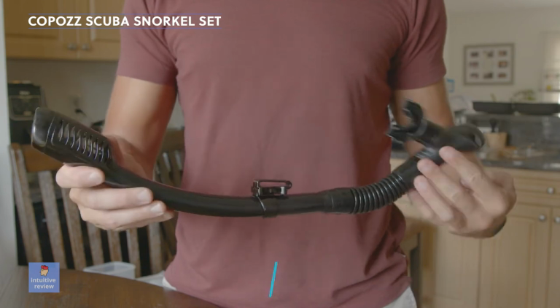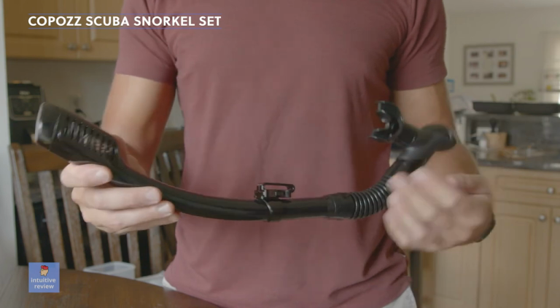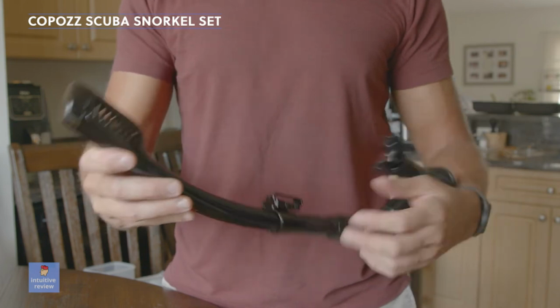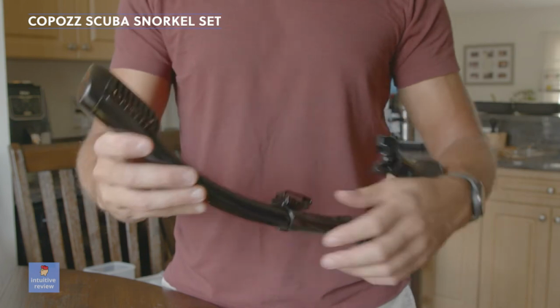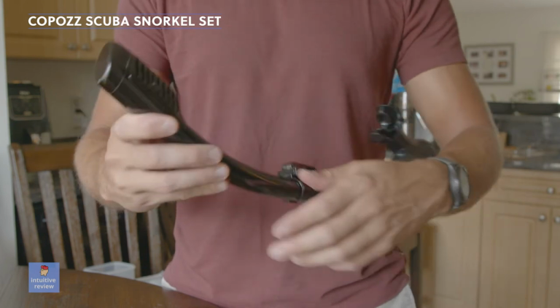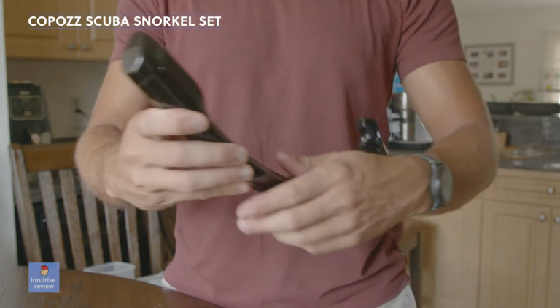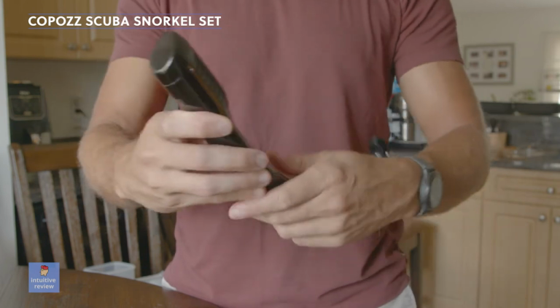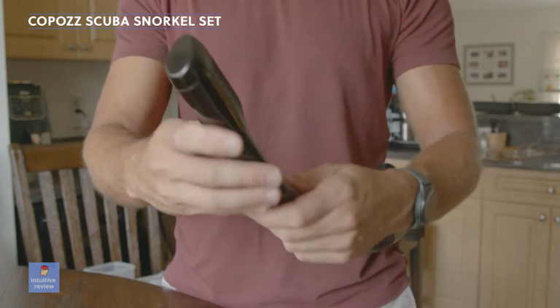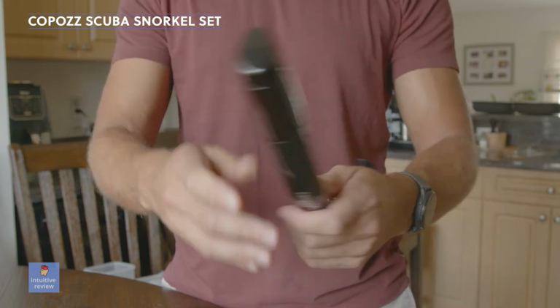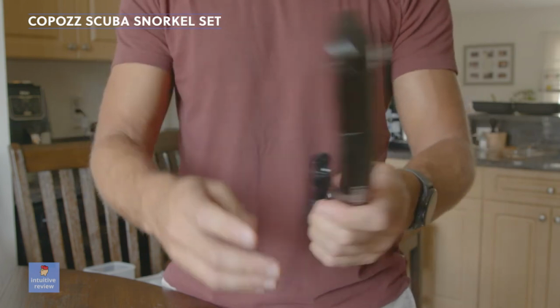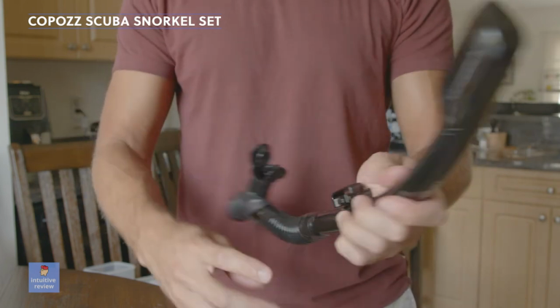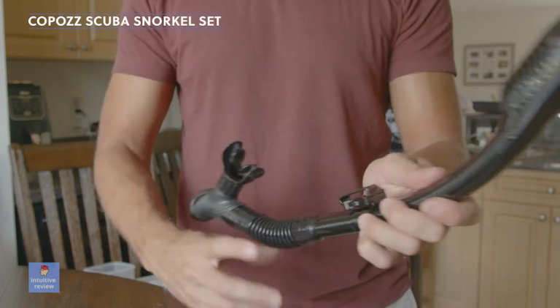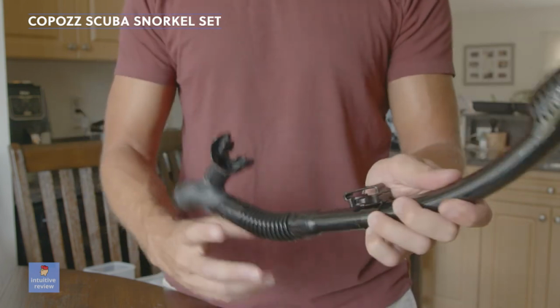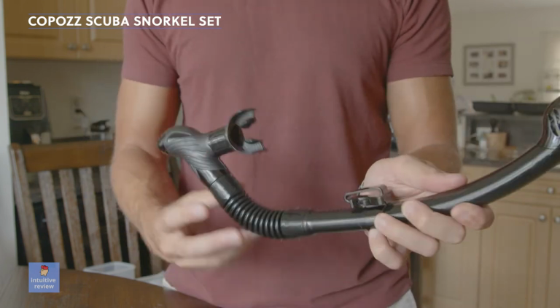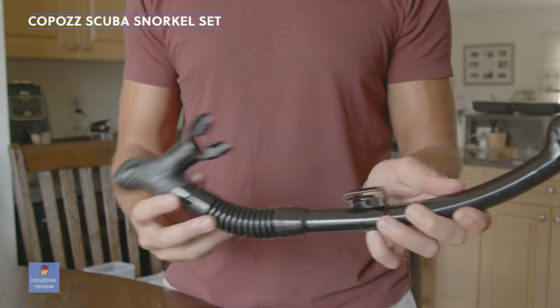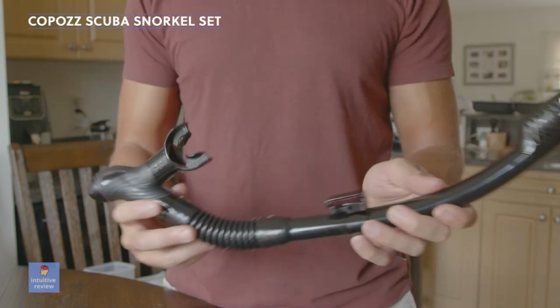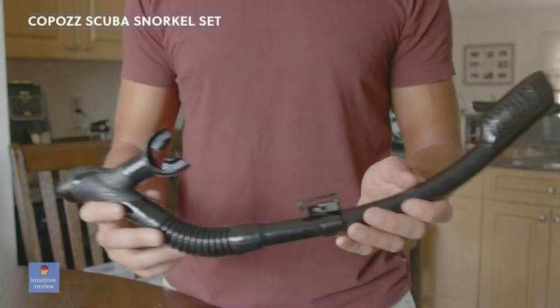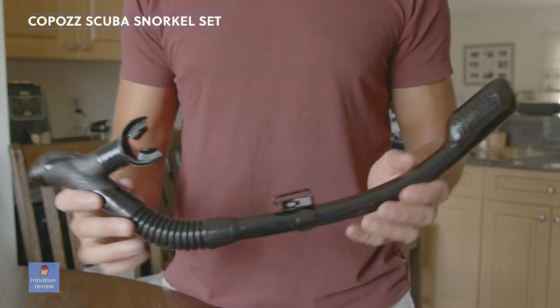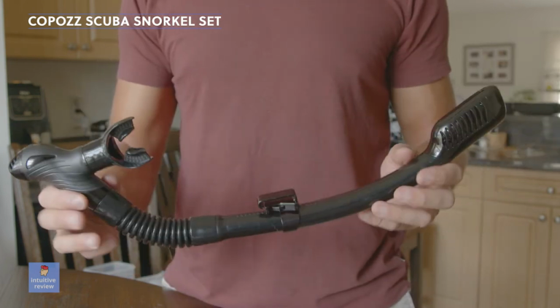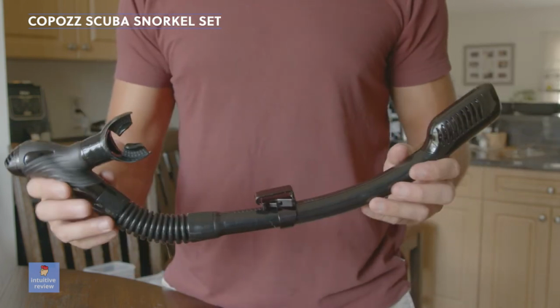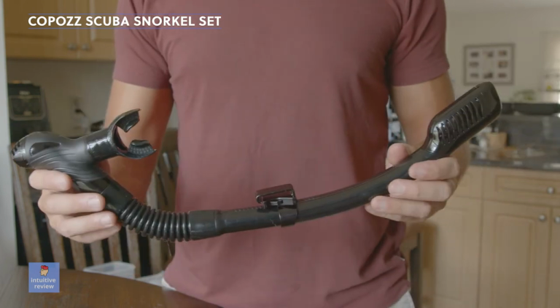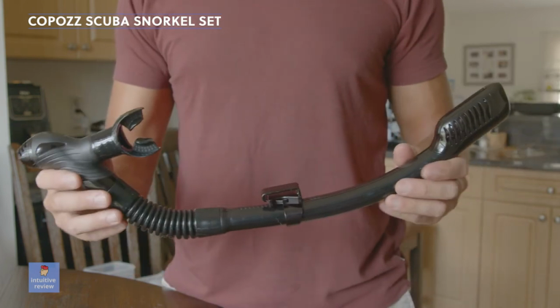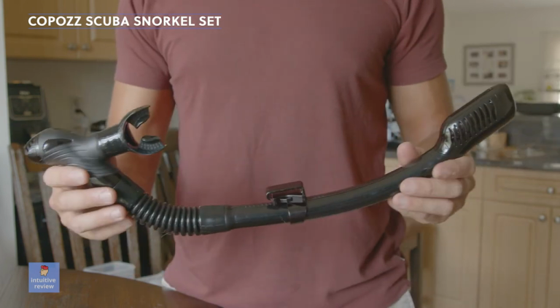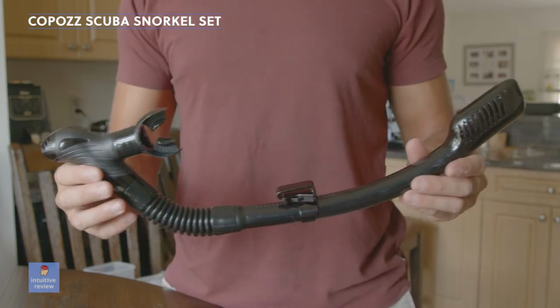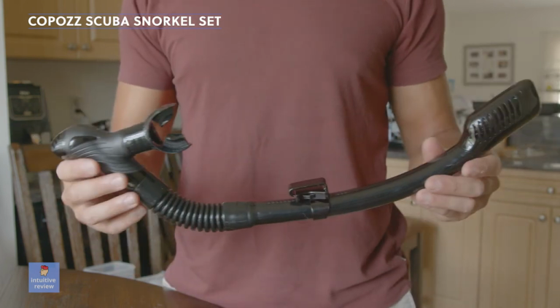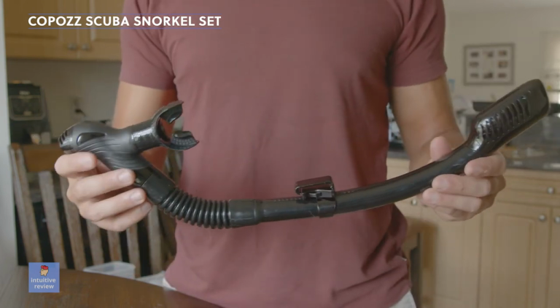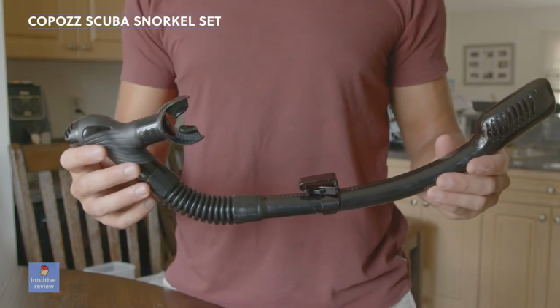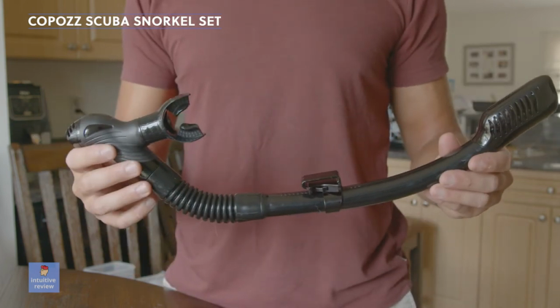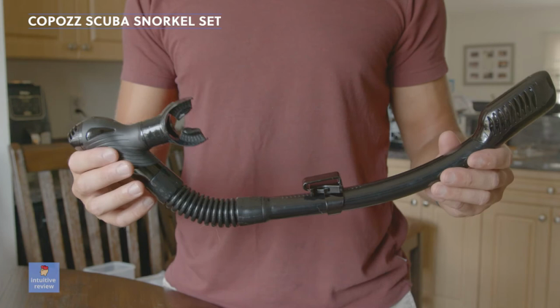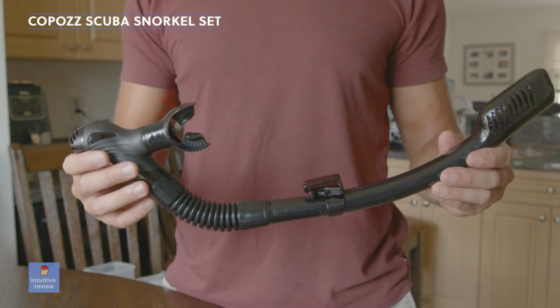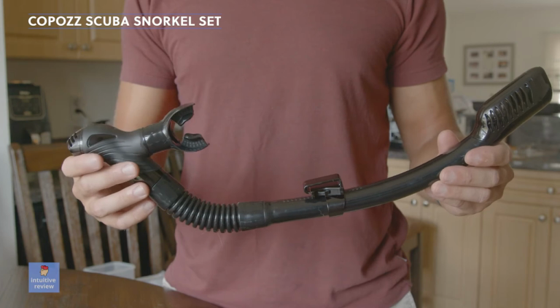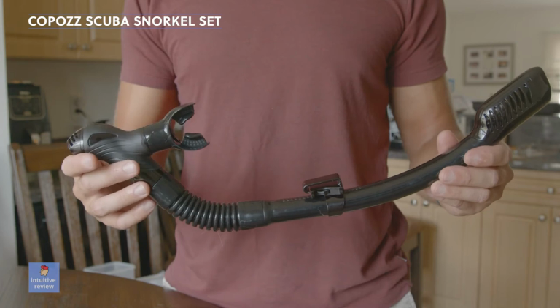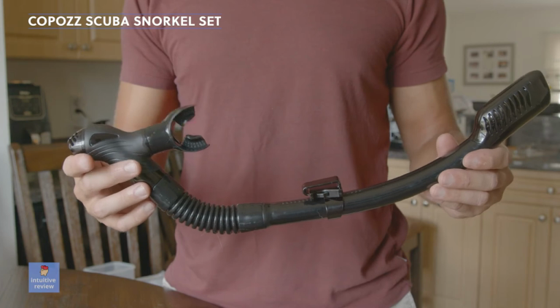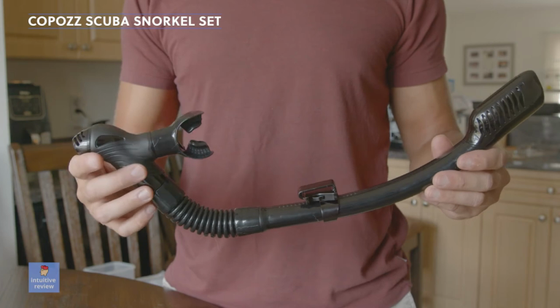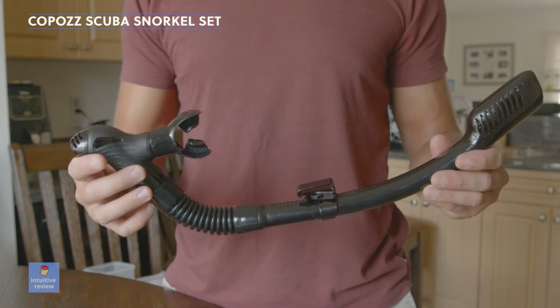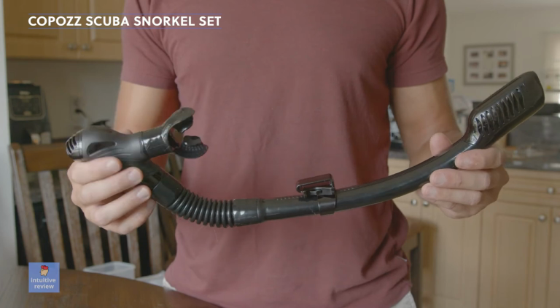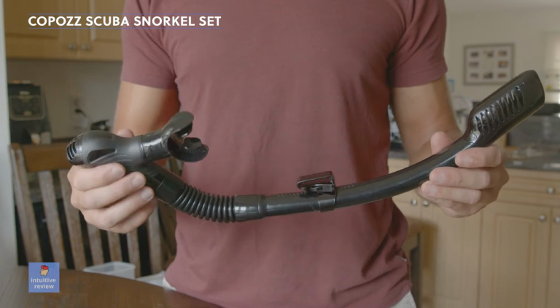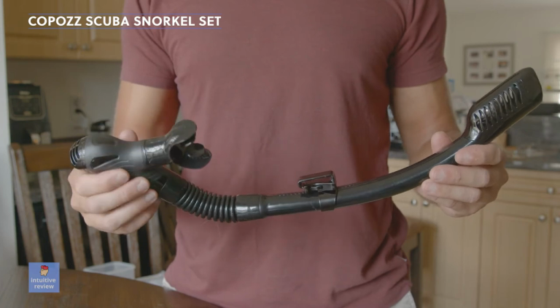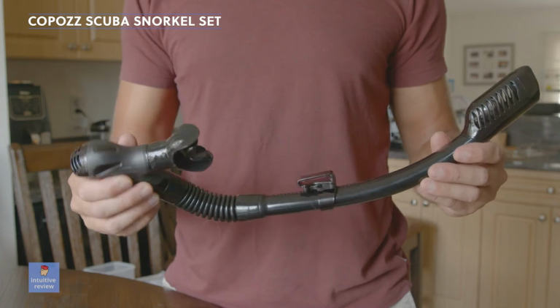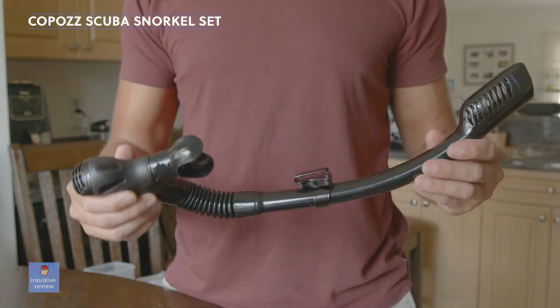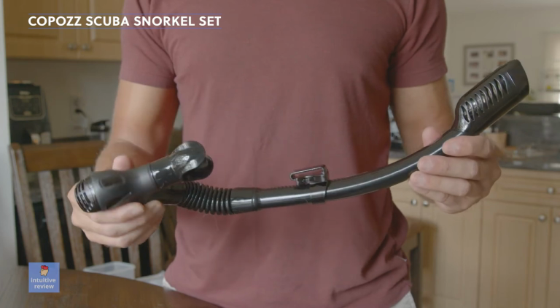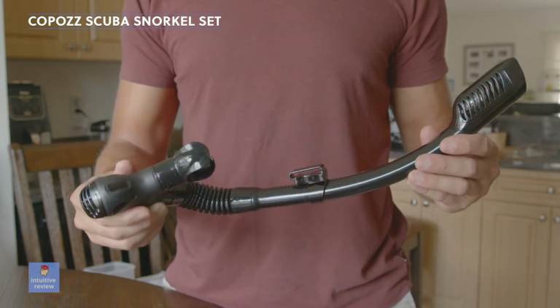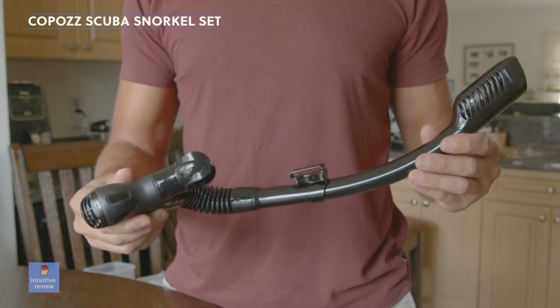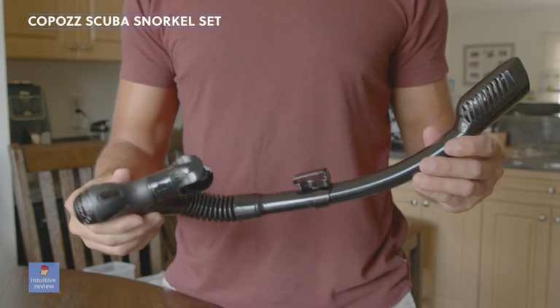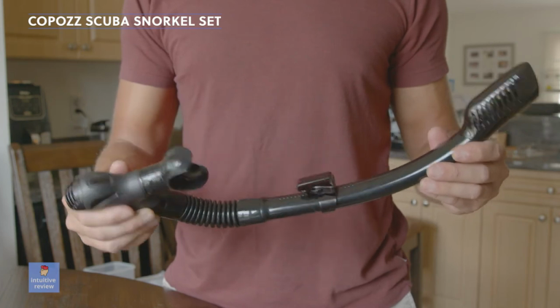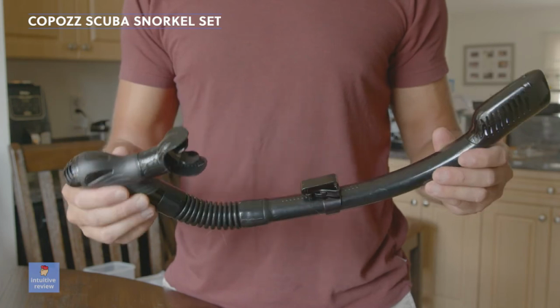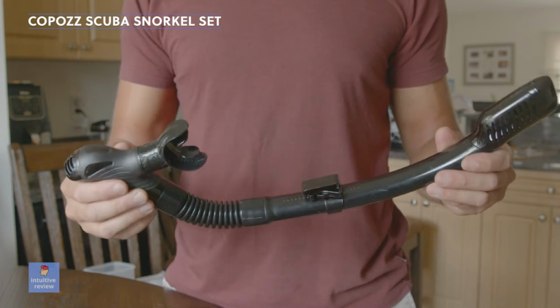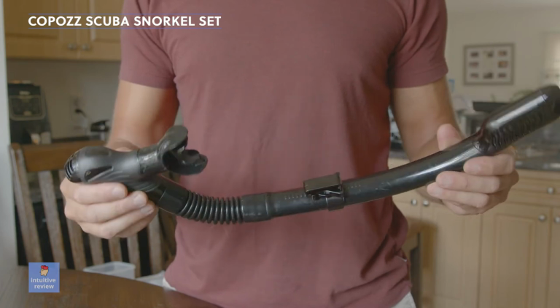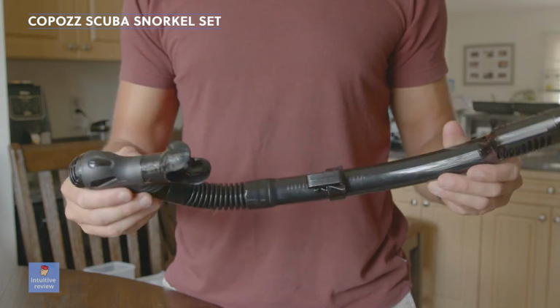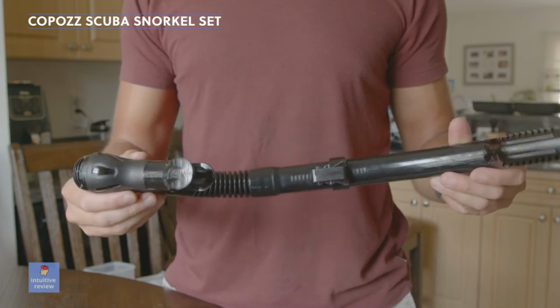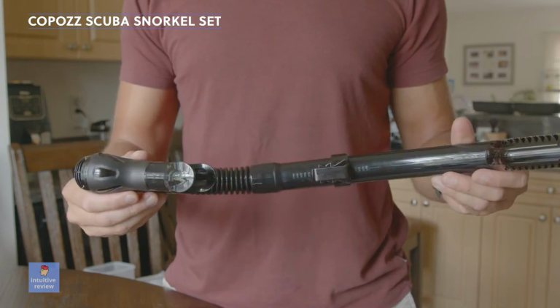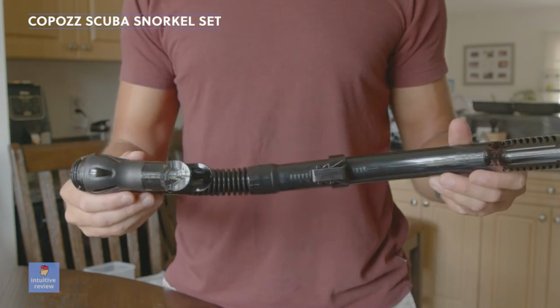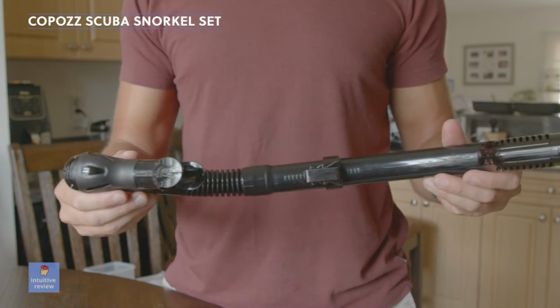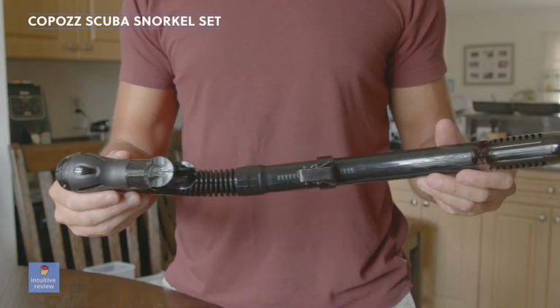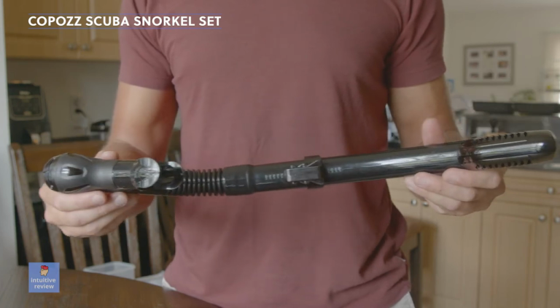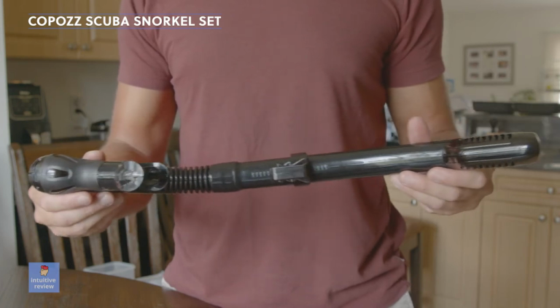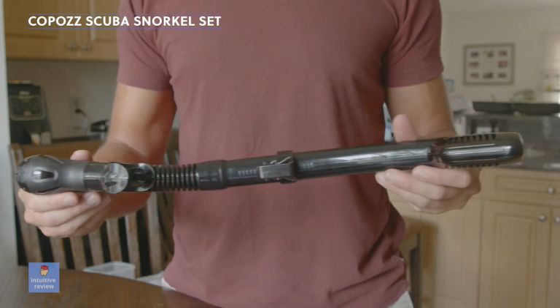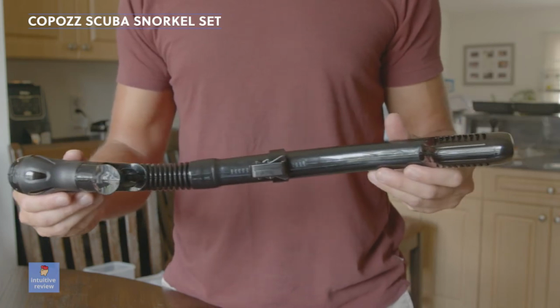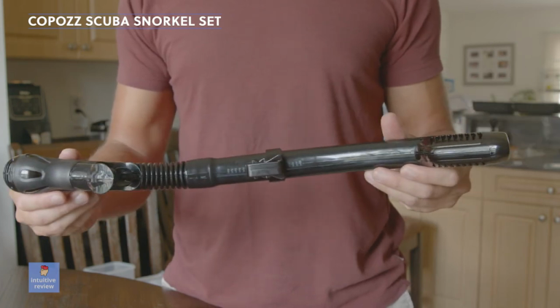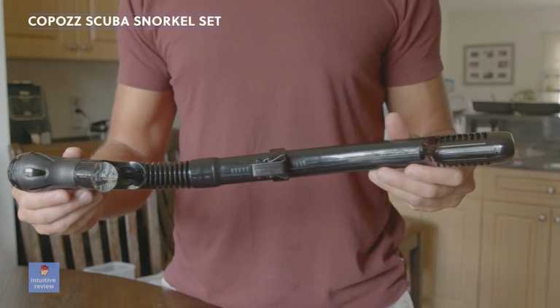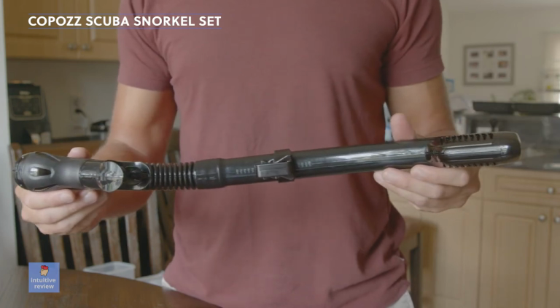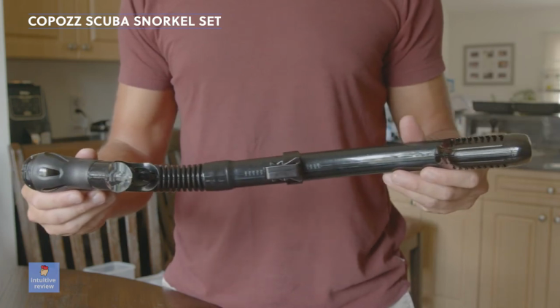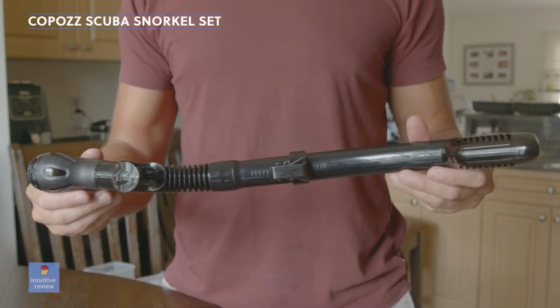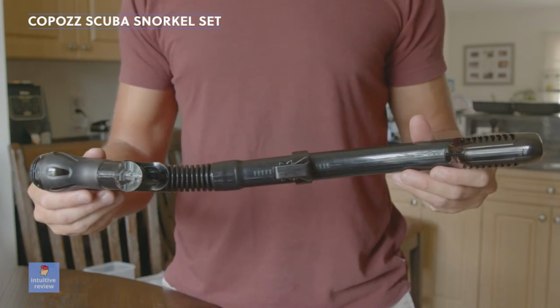I recommend treating the mask with an anti-fog spray before you use it for the first time. Fogway sells one that works great.